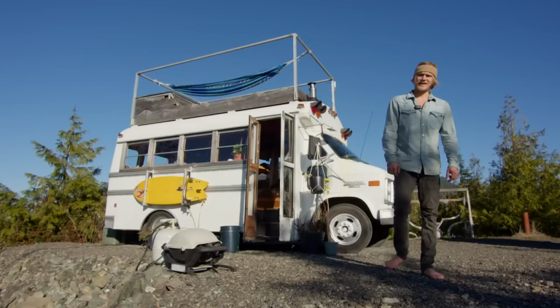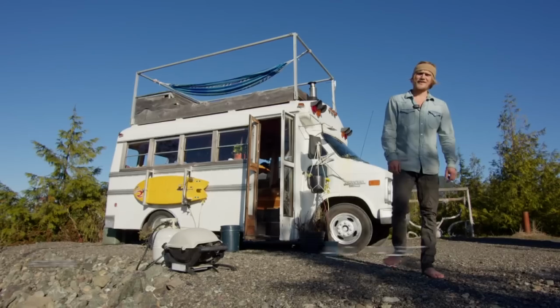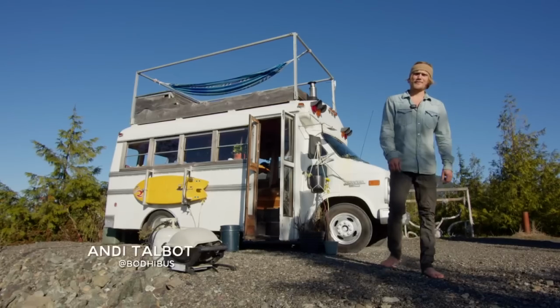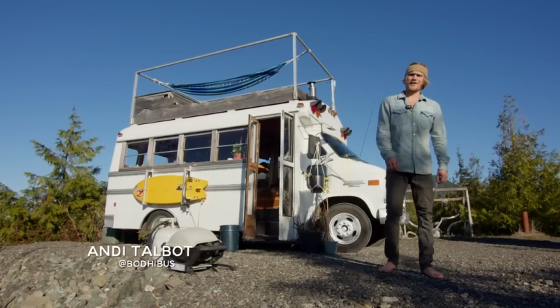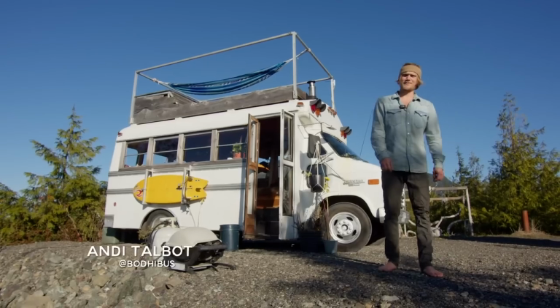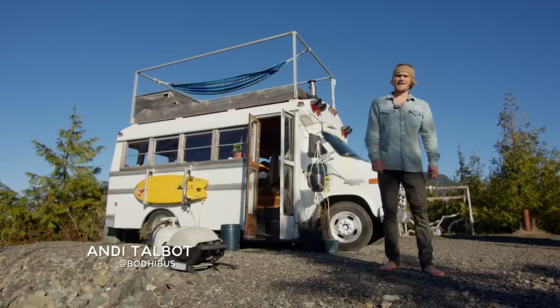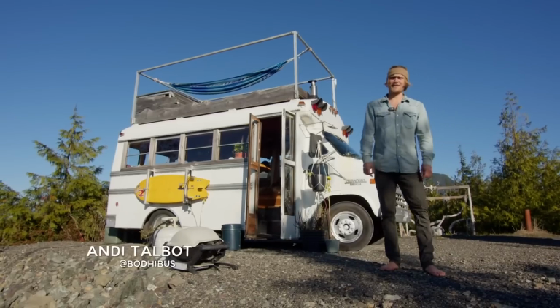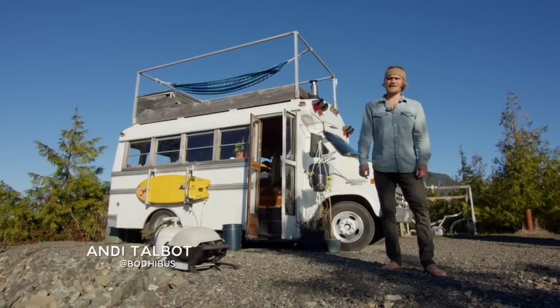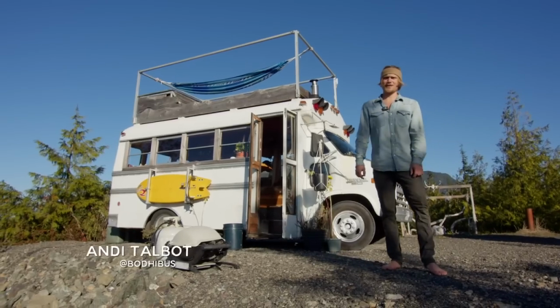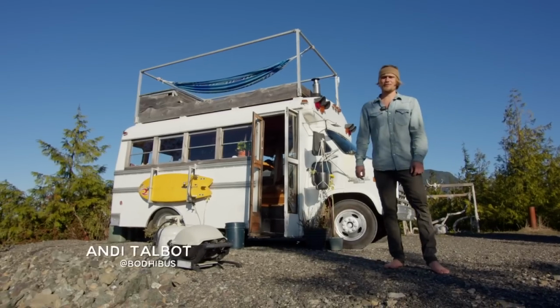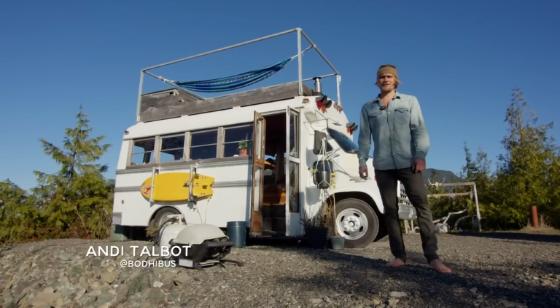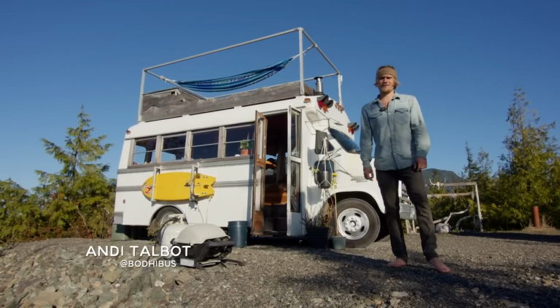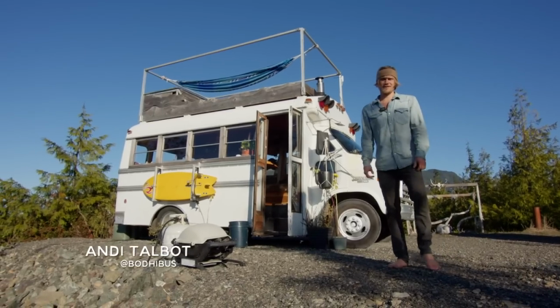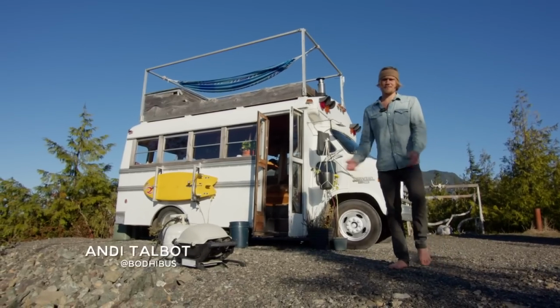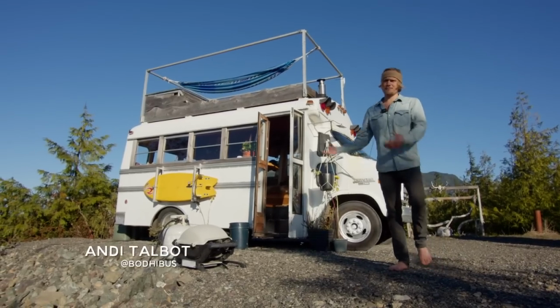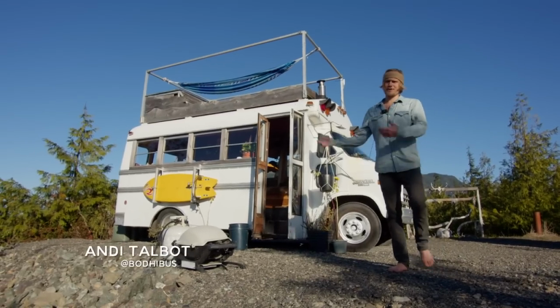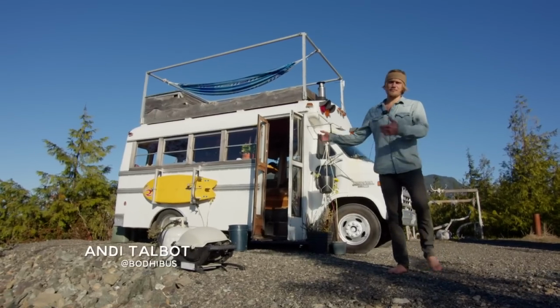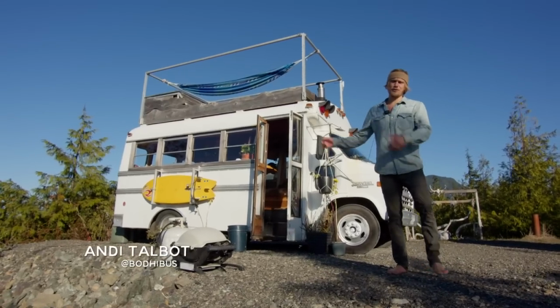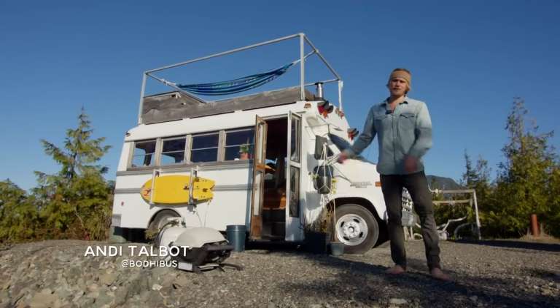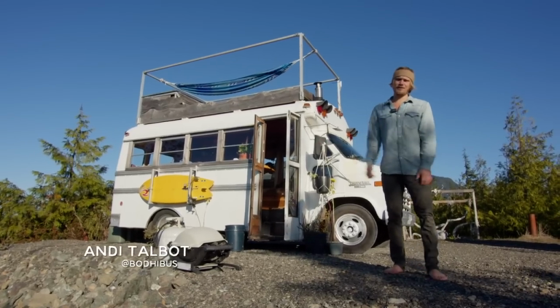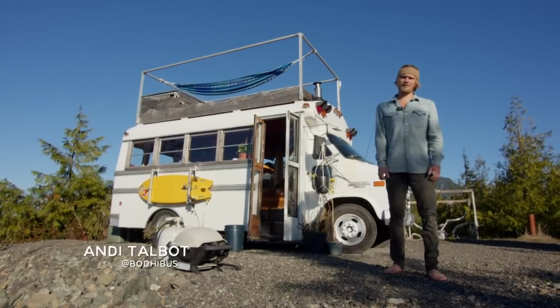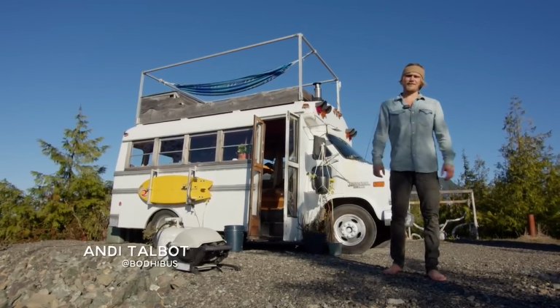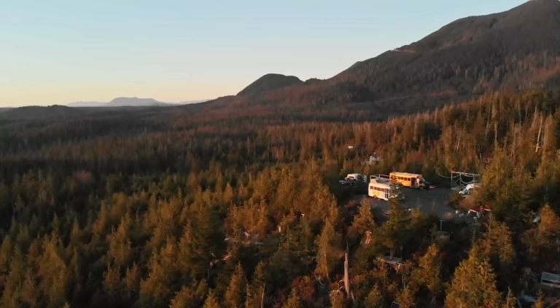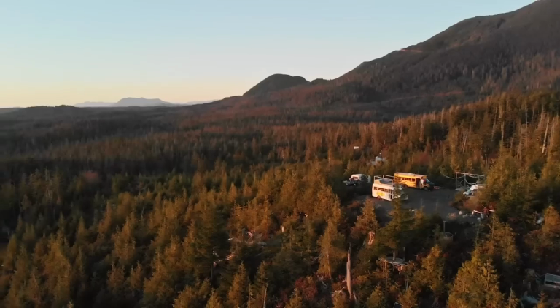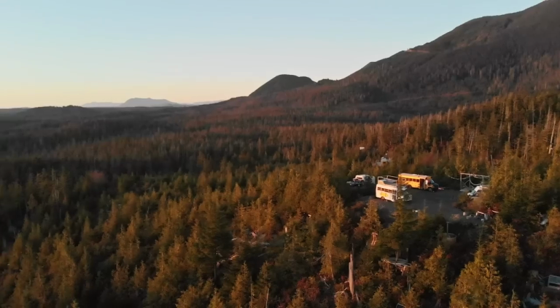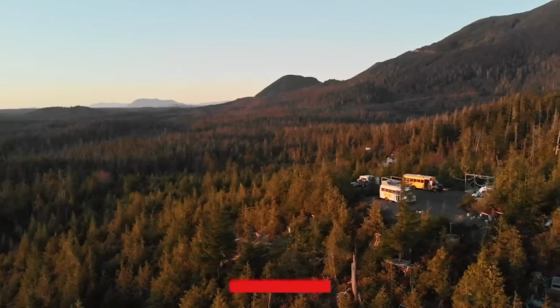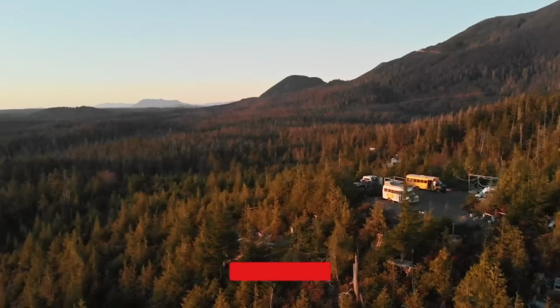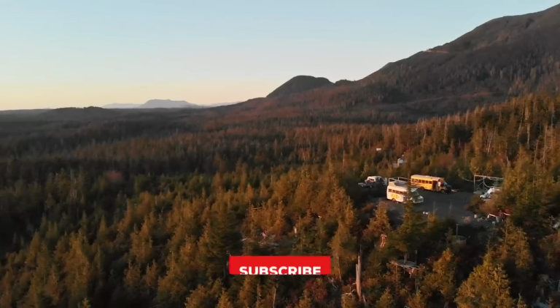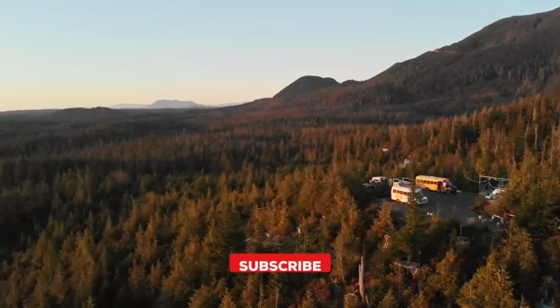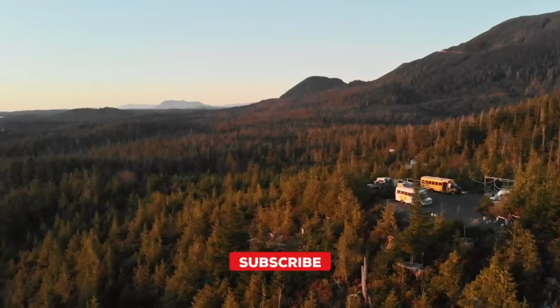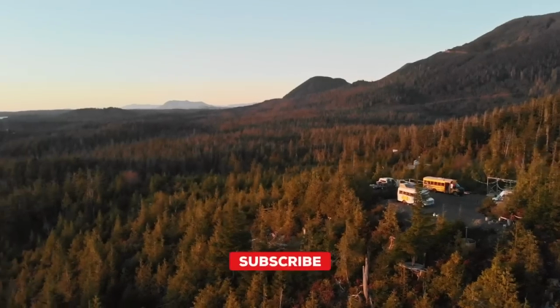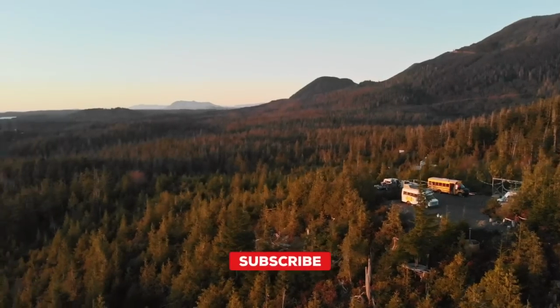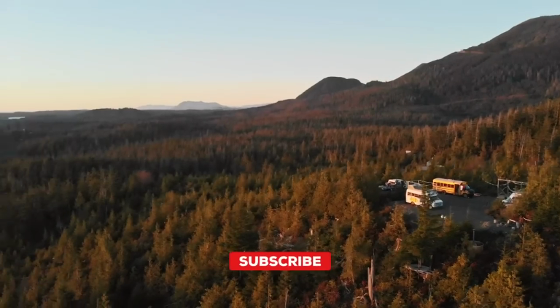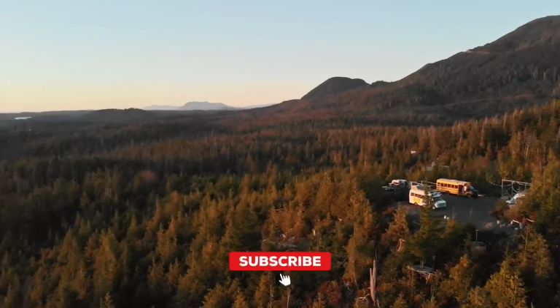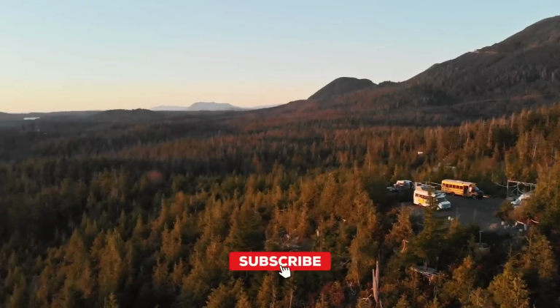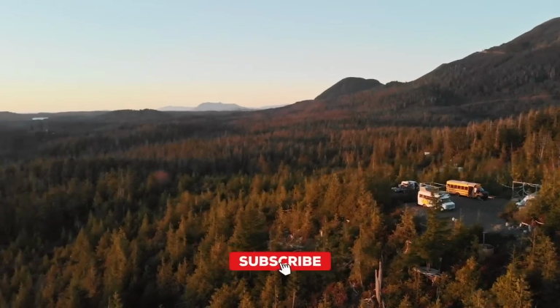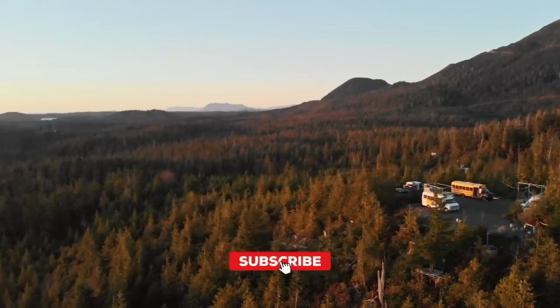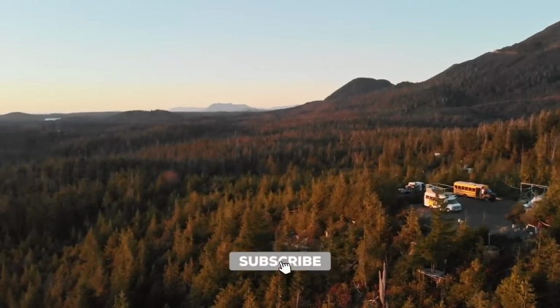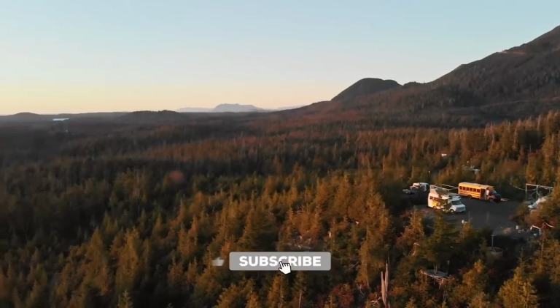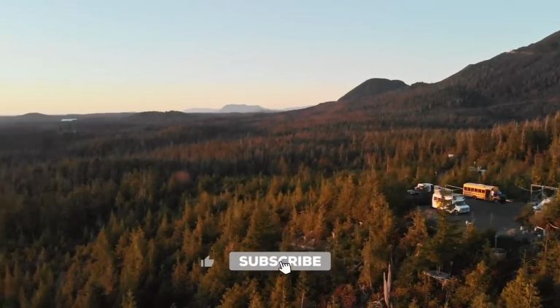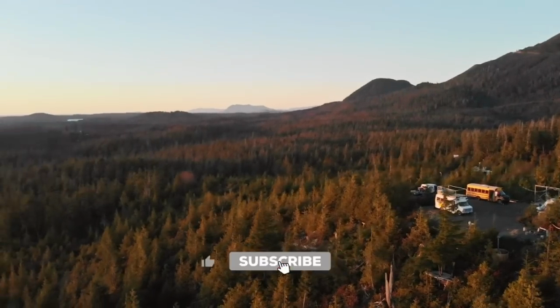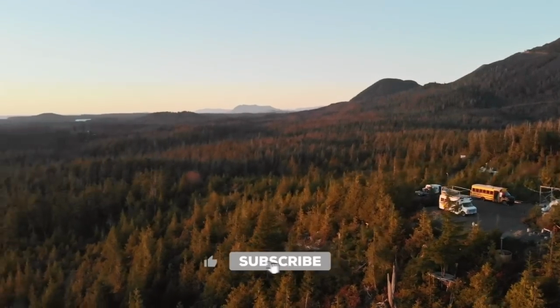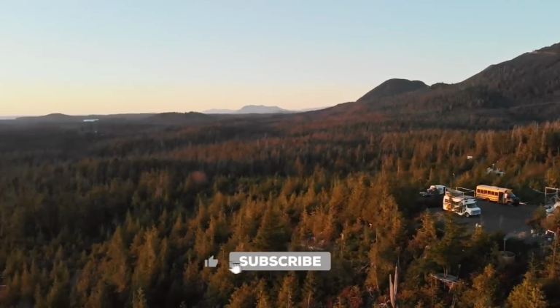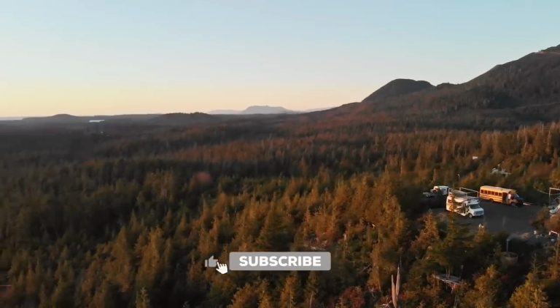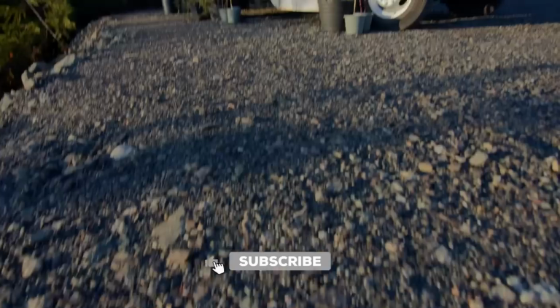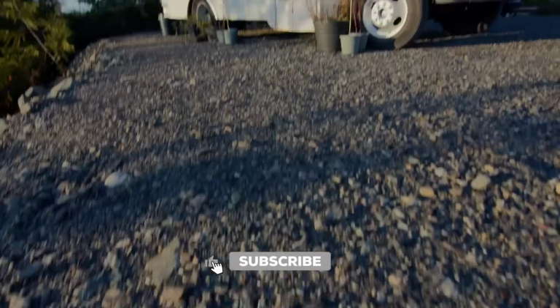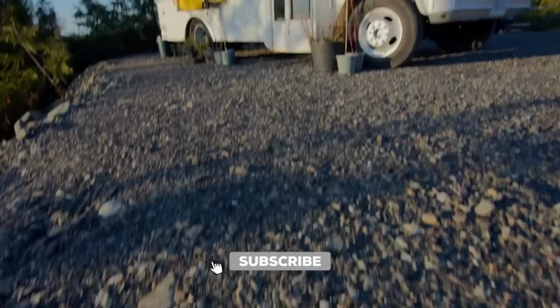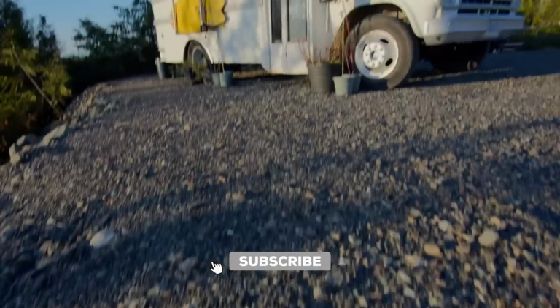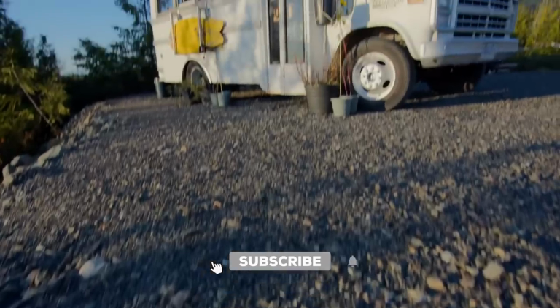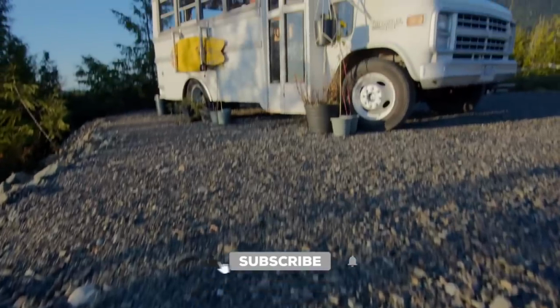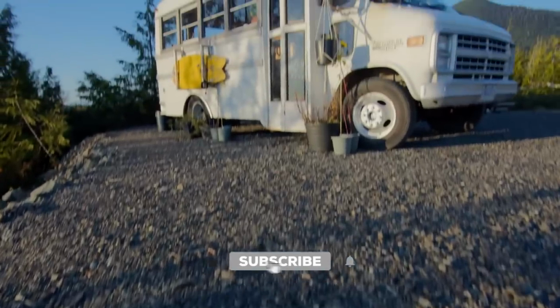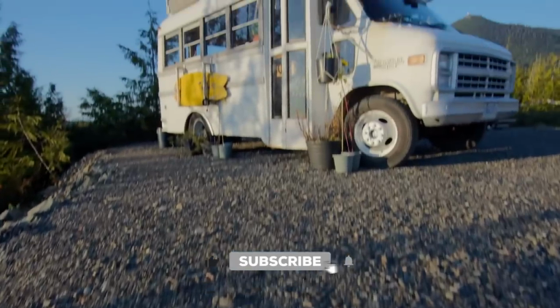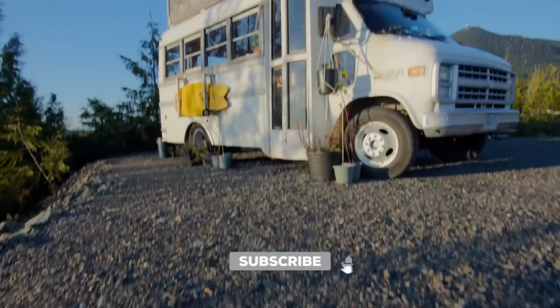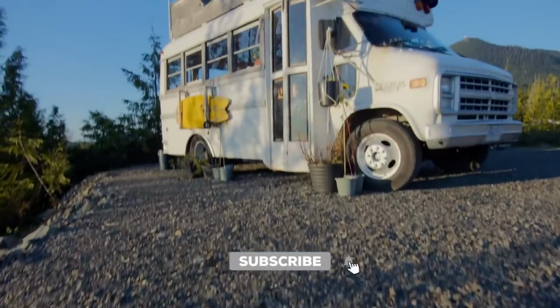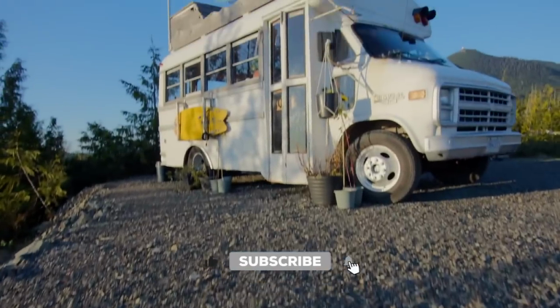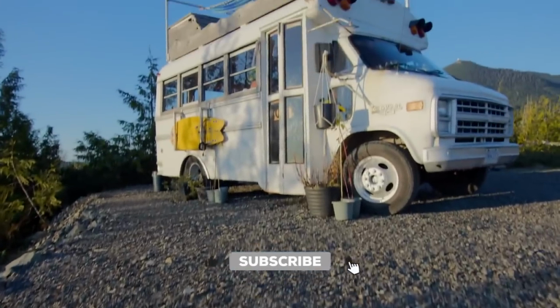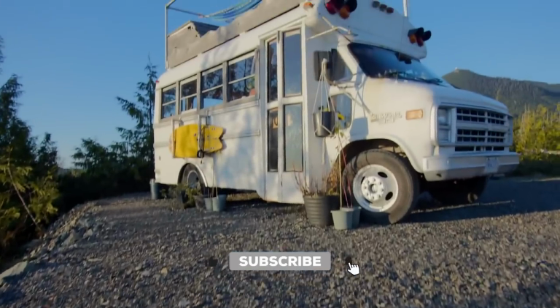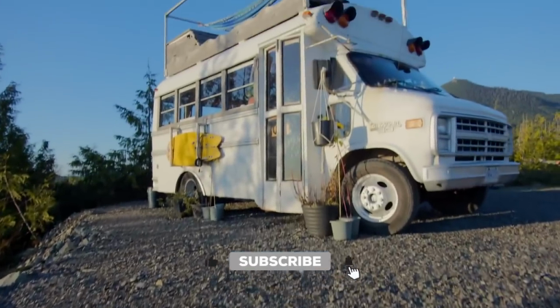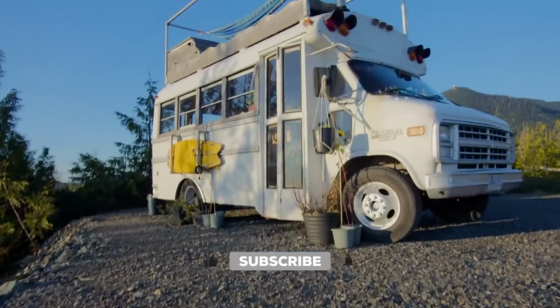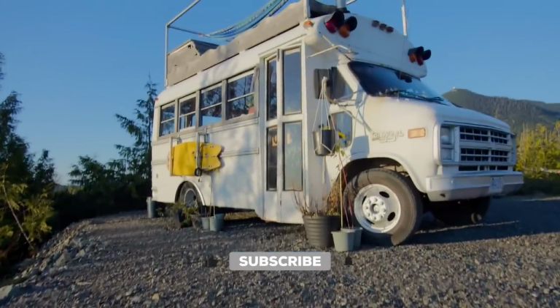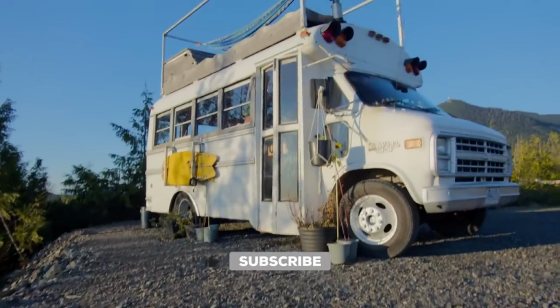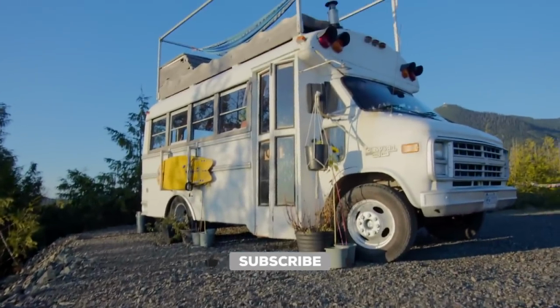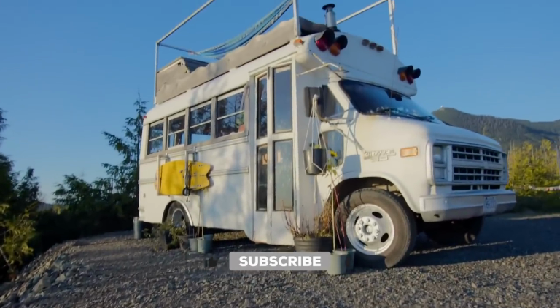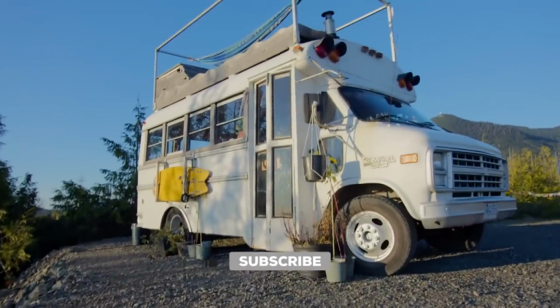Hi there, my name is Andy Talbot. This is my bus Bodie. We're here on the edge of the Pacific Rim on the west coast. It's a 1990 Chevy Van 30 Thomas School Bus.